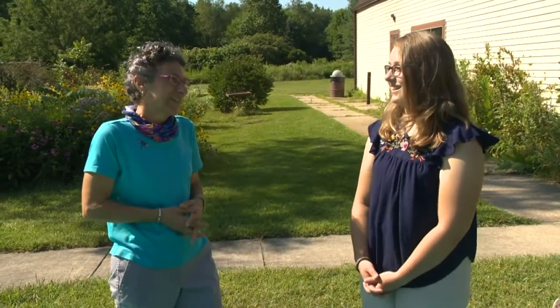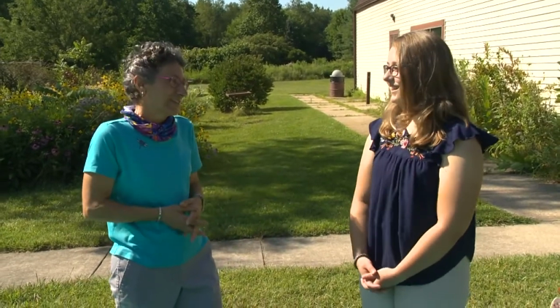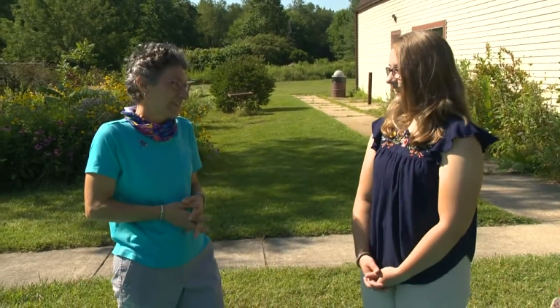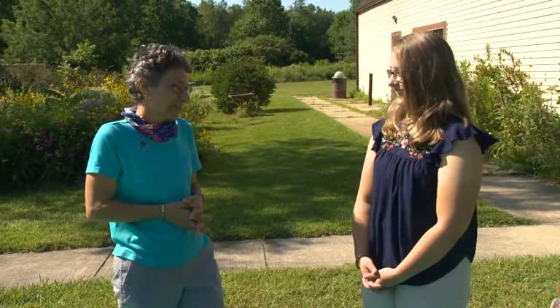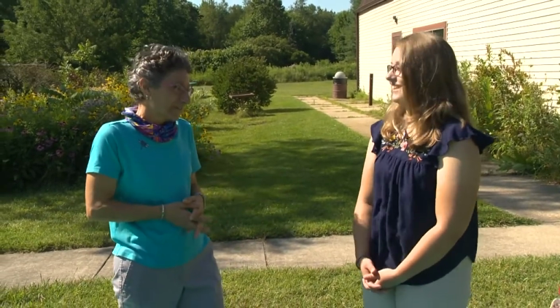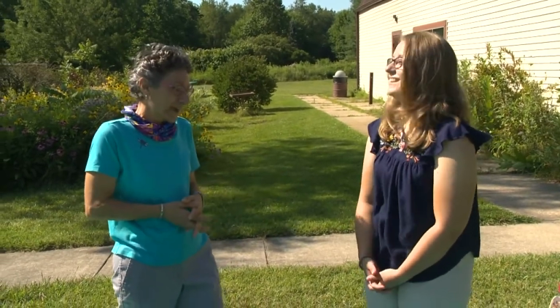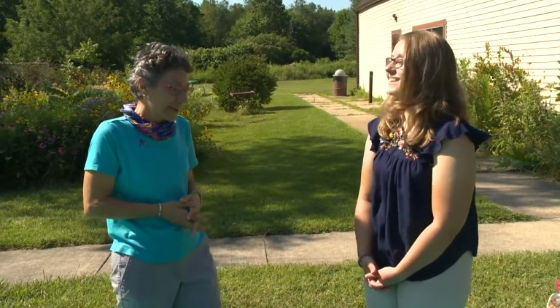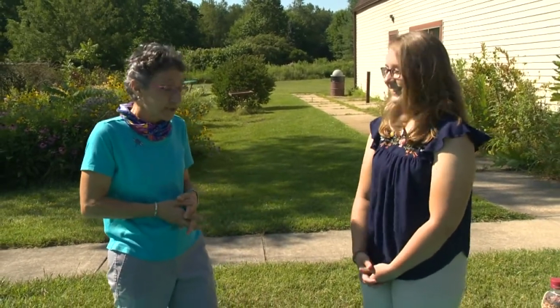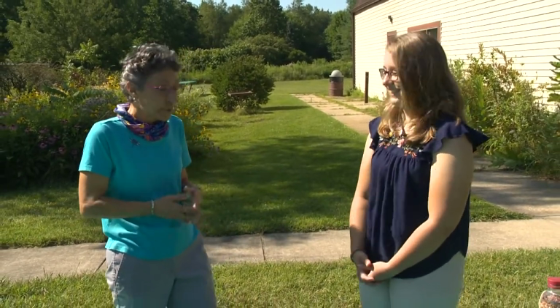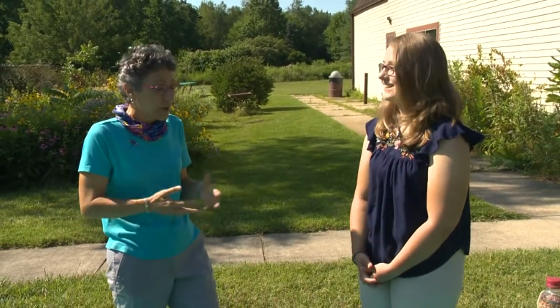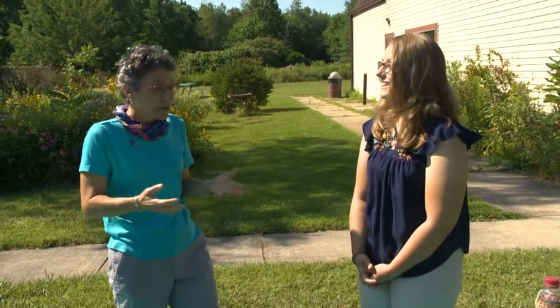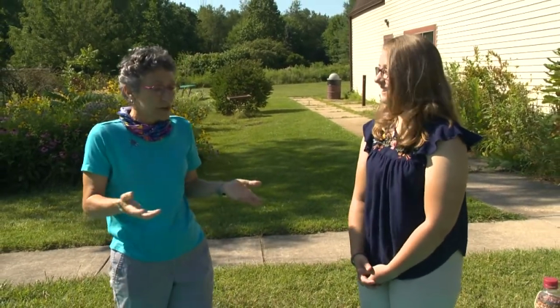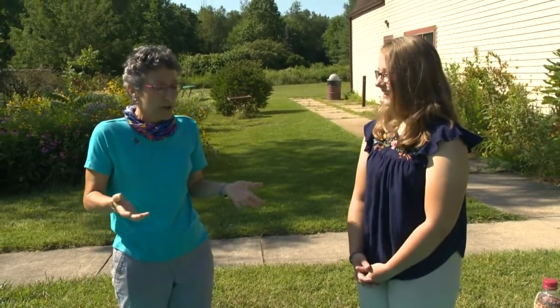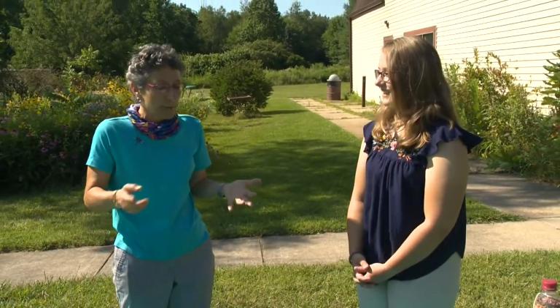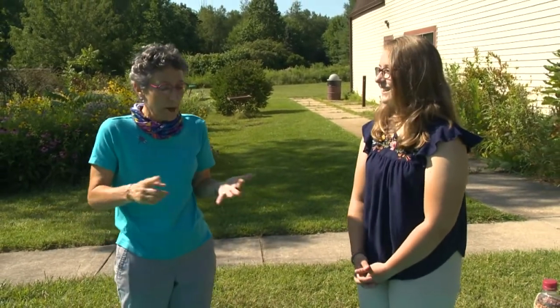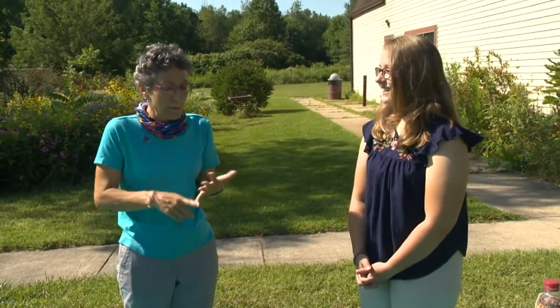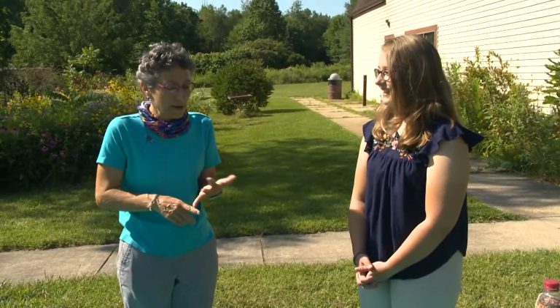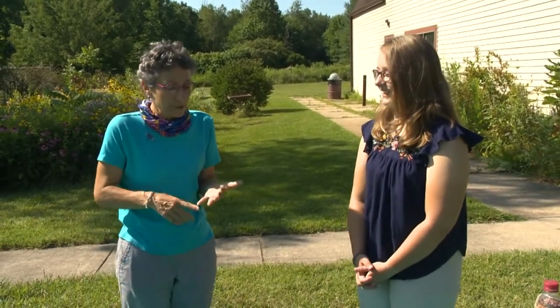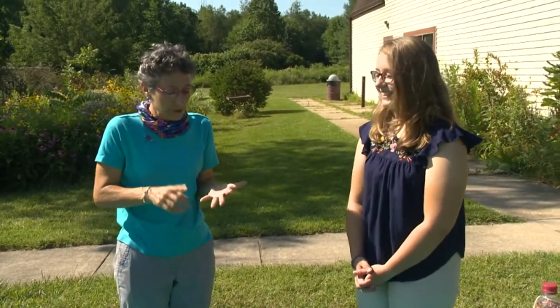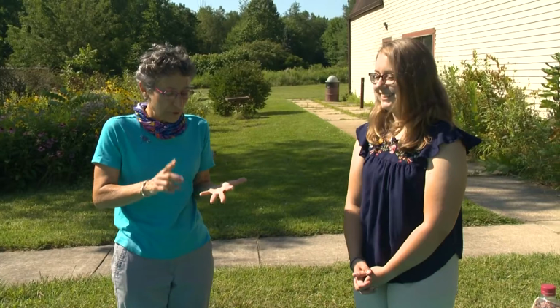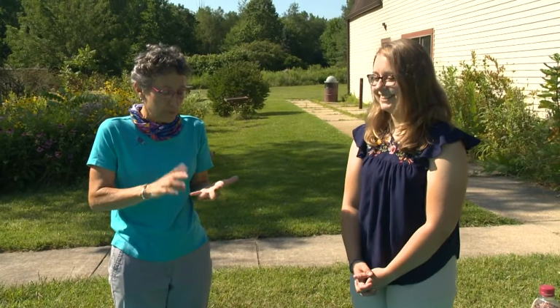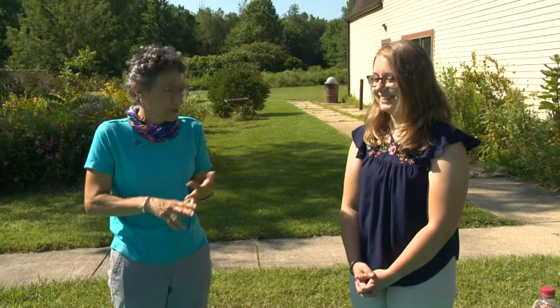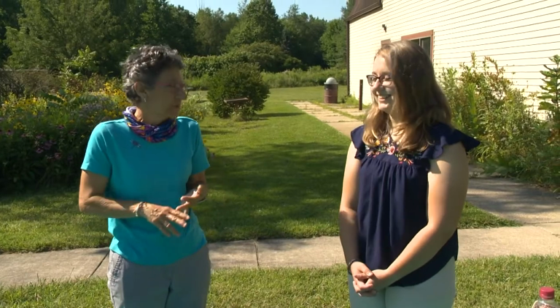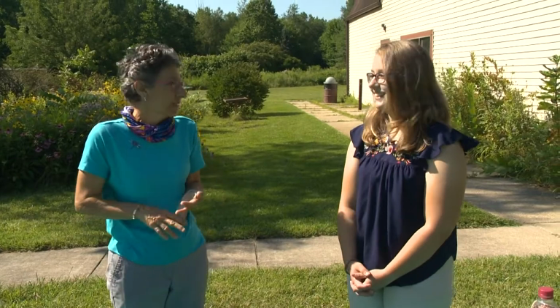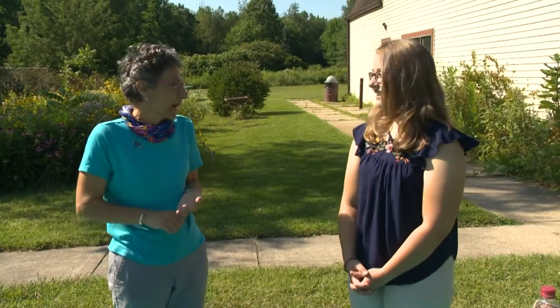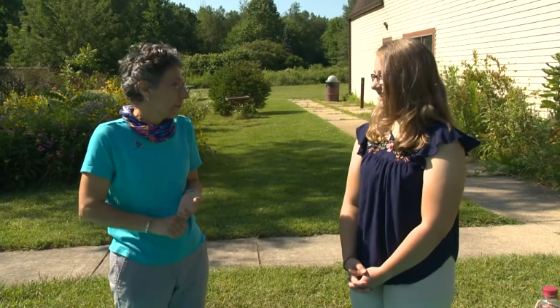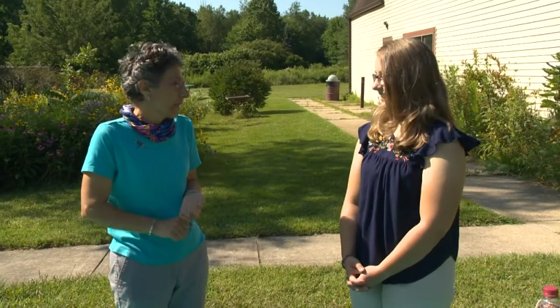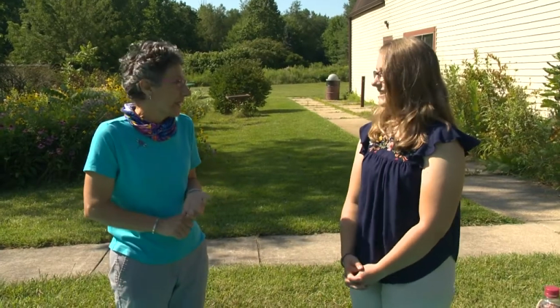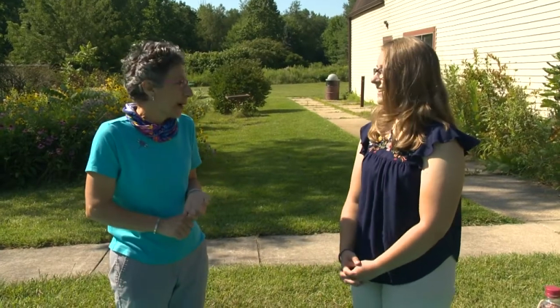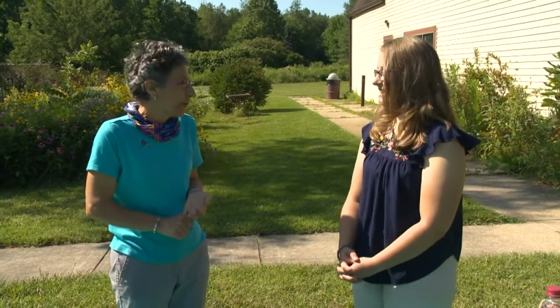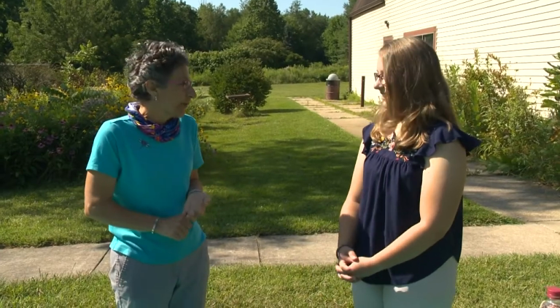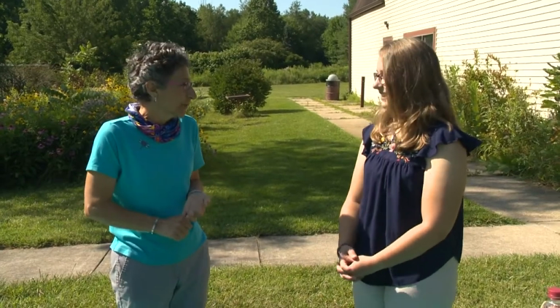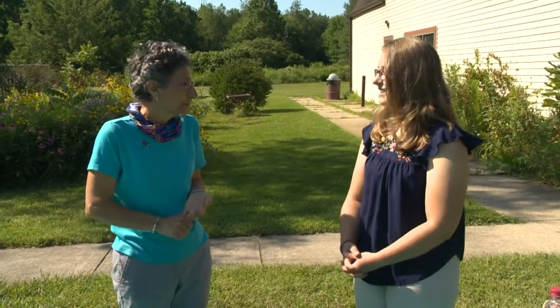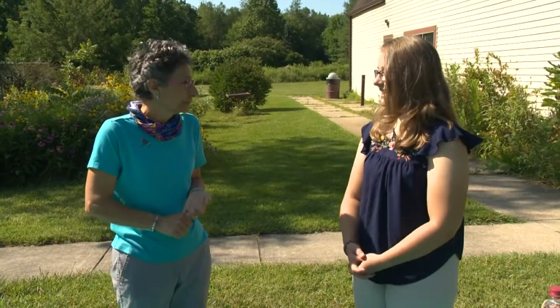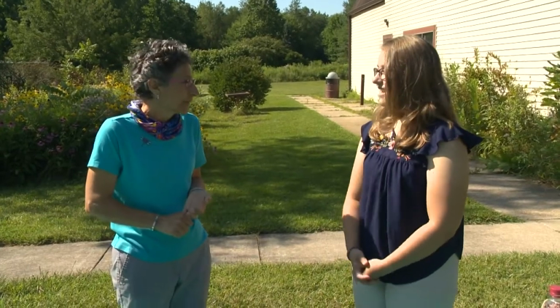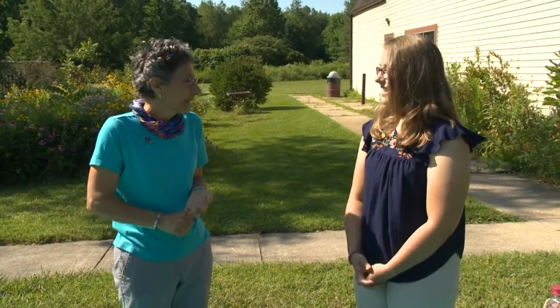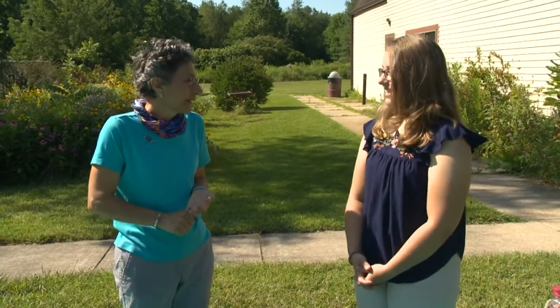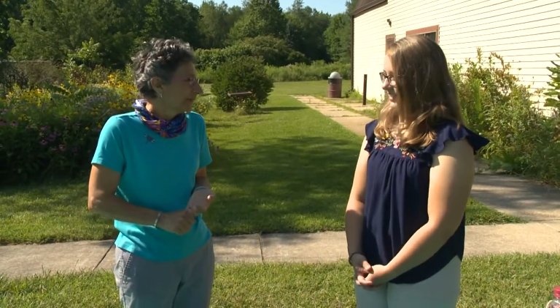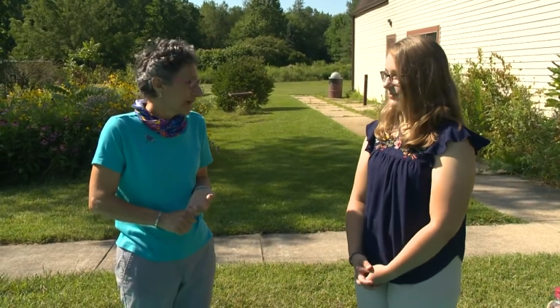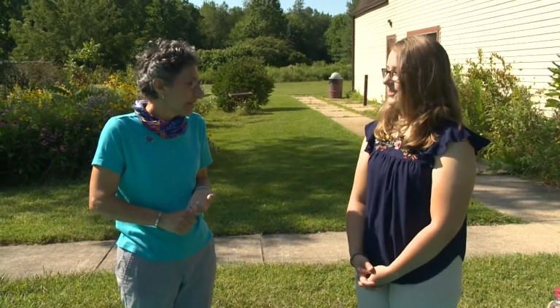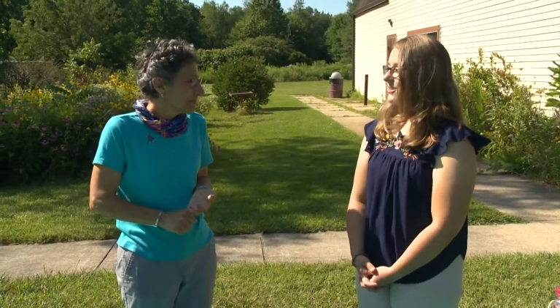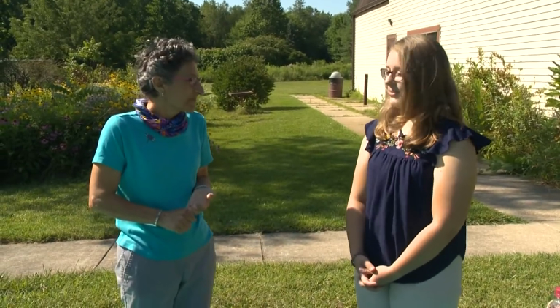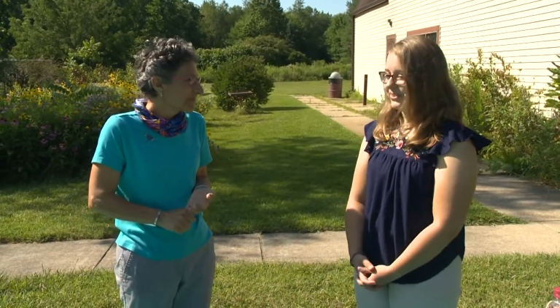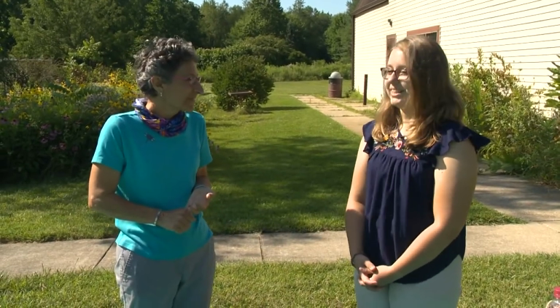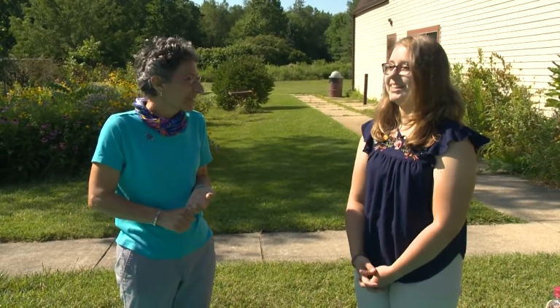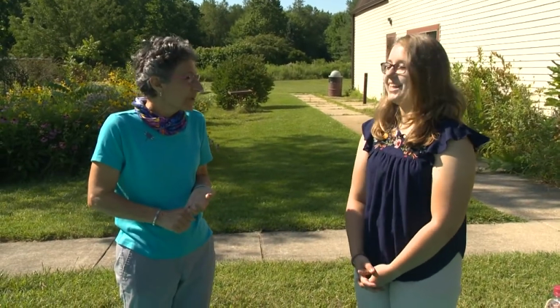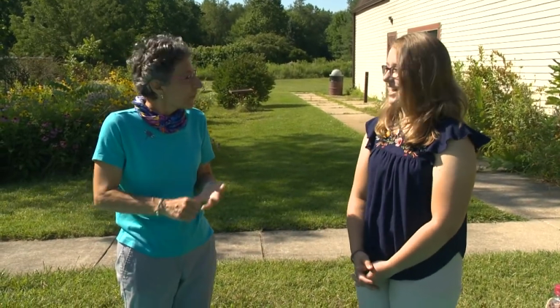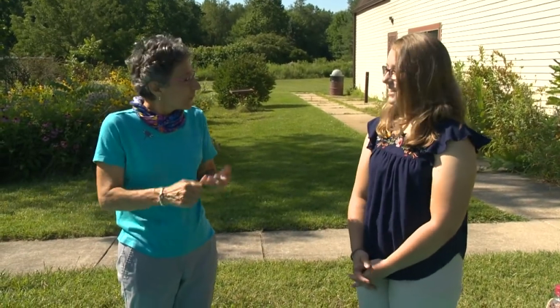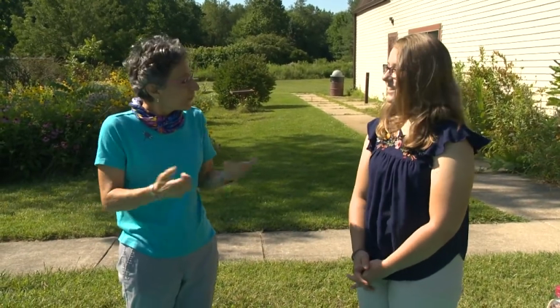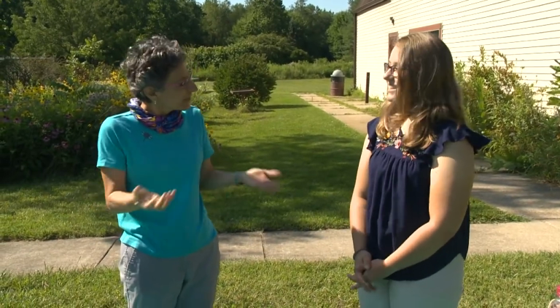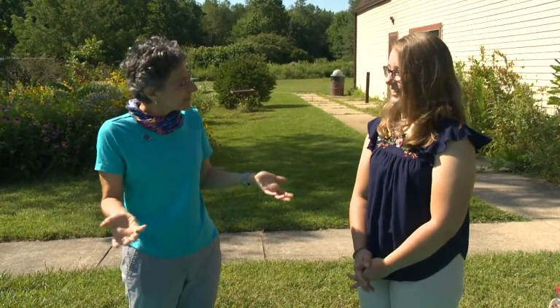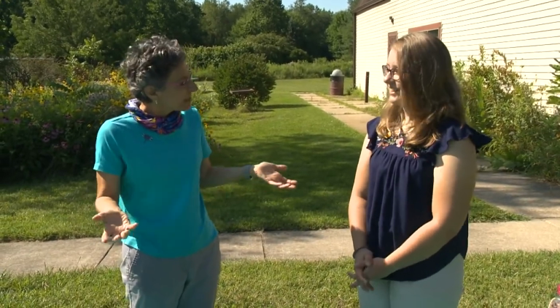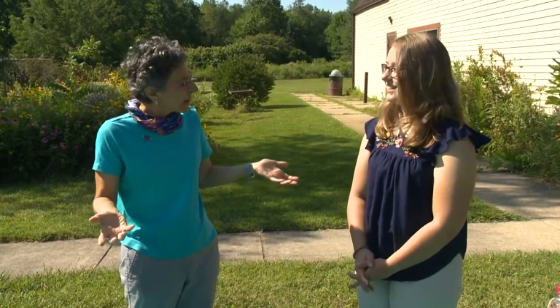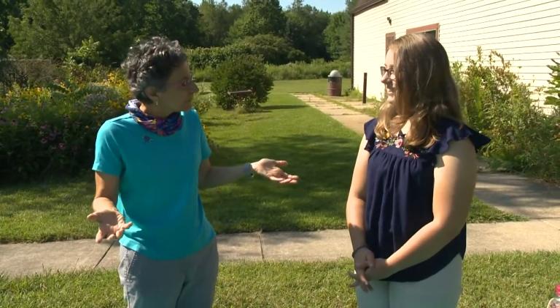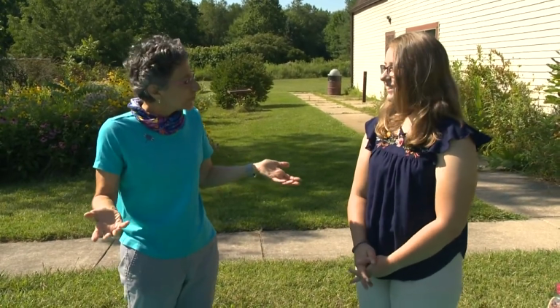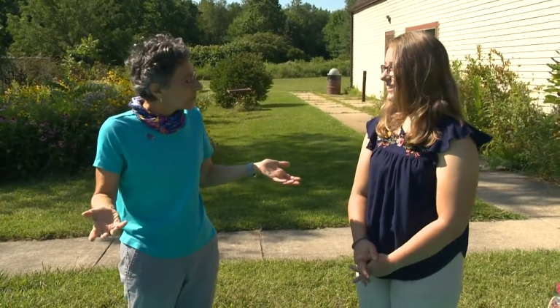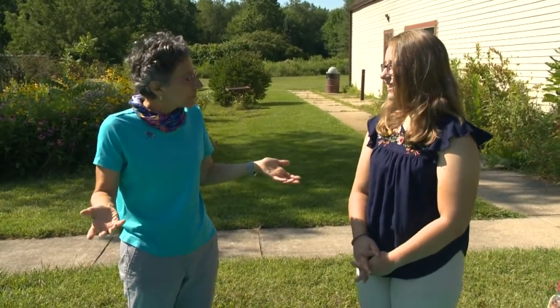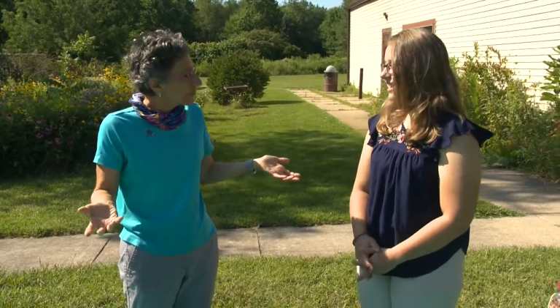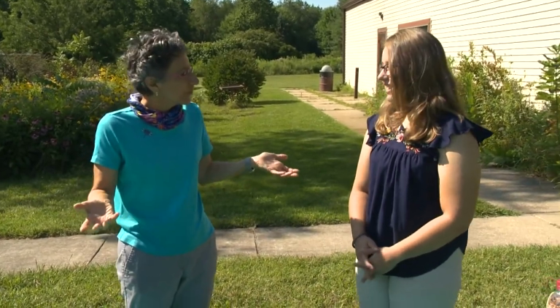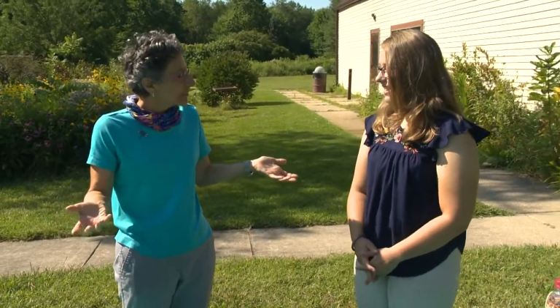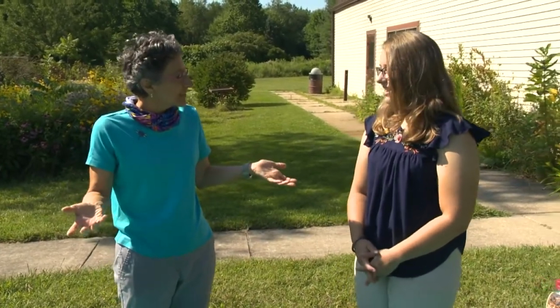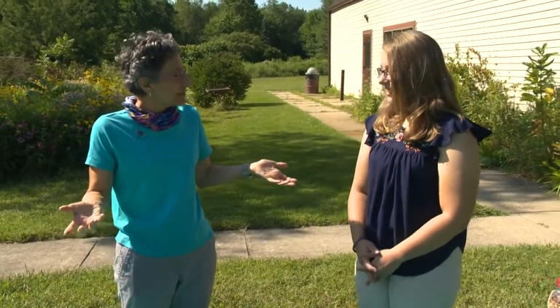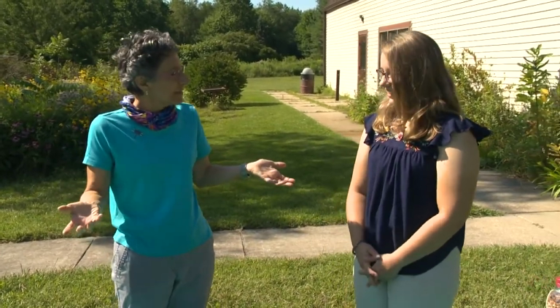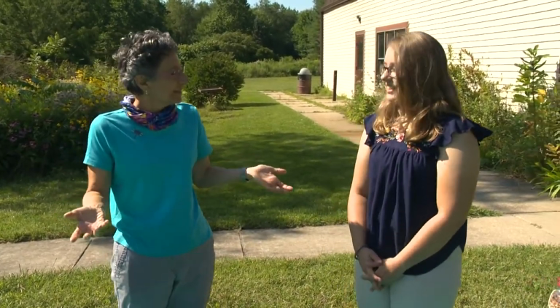We're going to talk about migratory birds and how we can help them. What is a migratory bird? What does that mean?